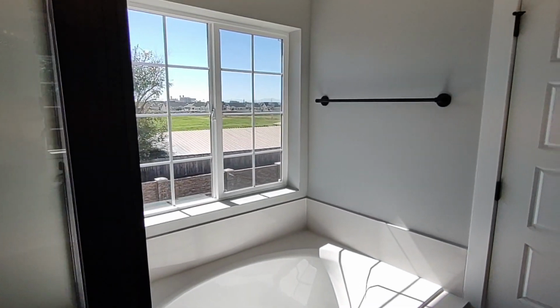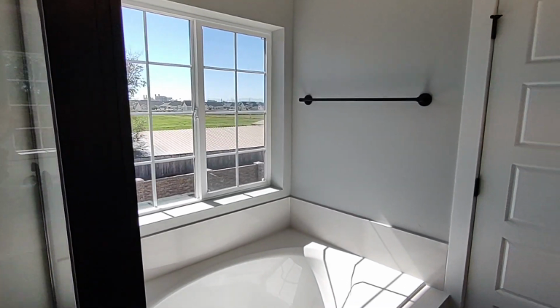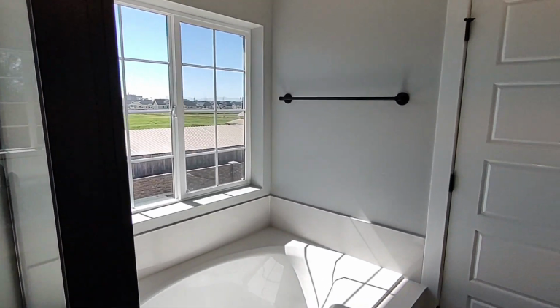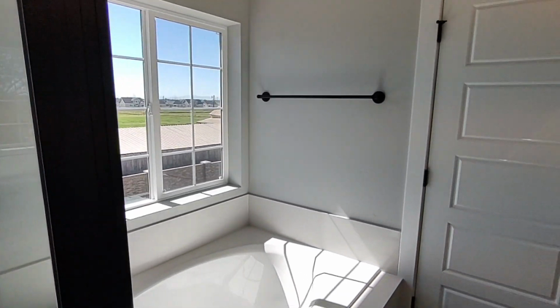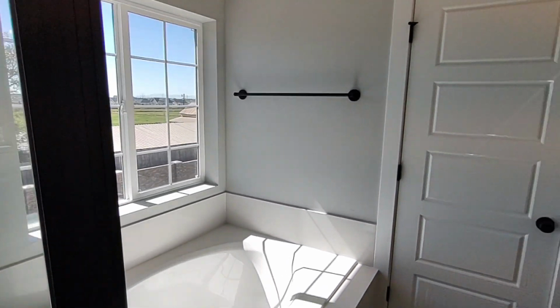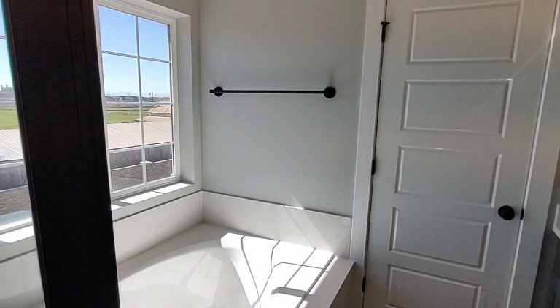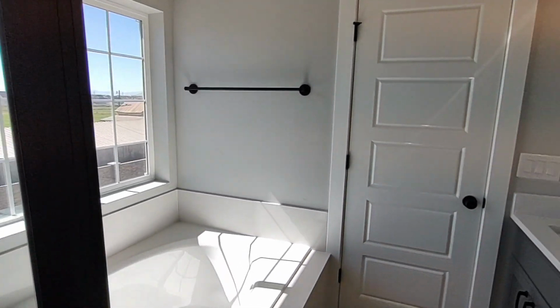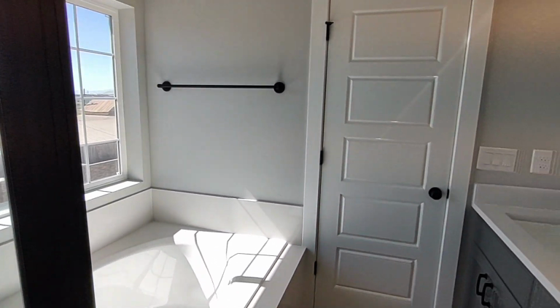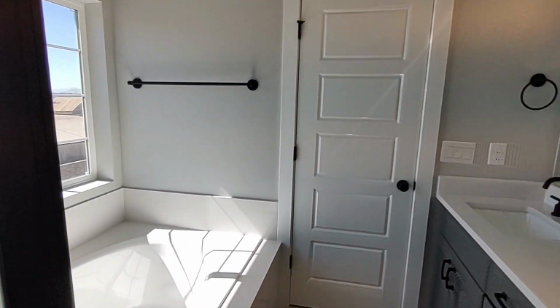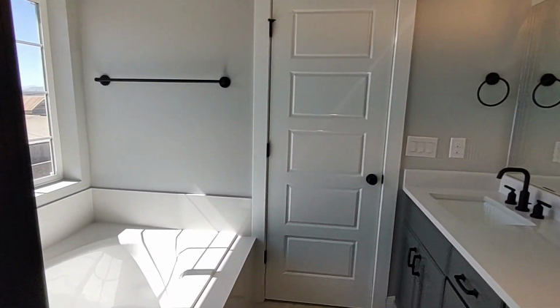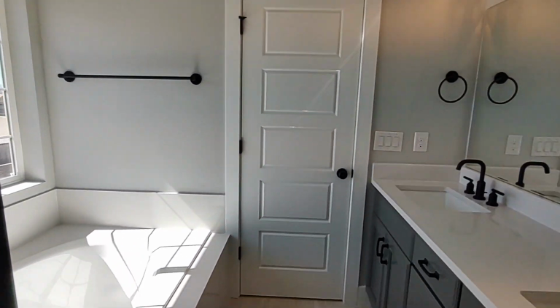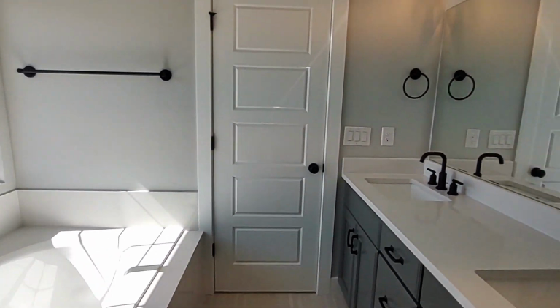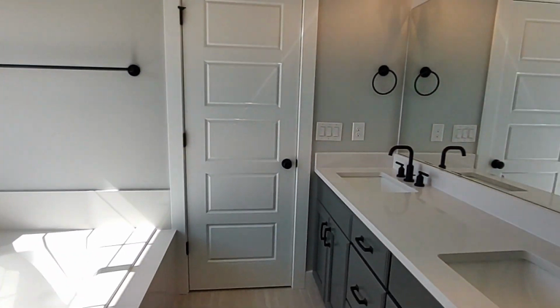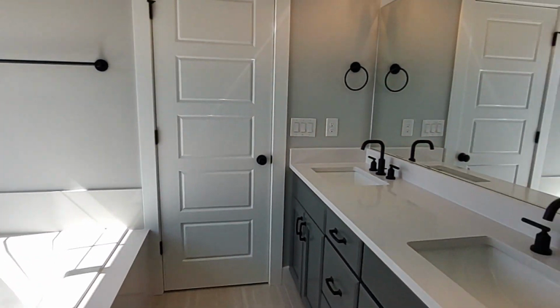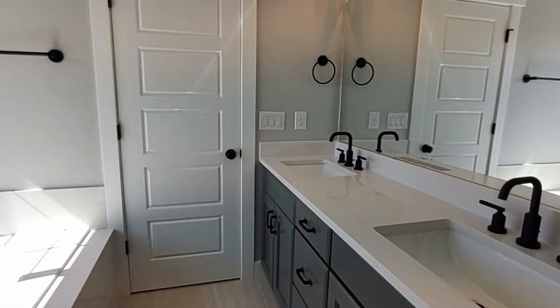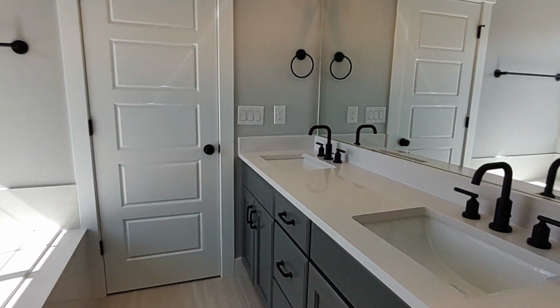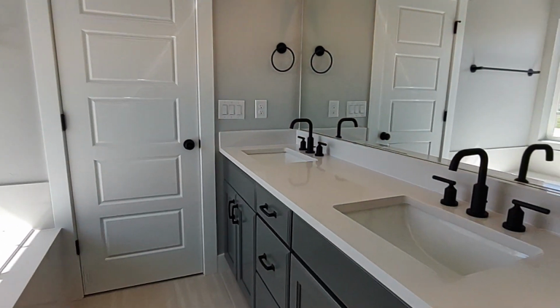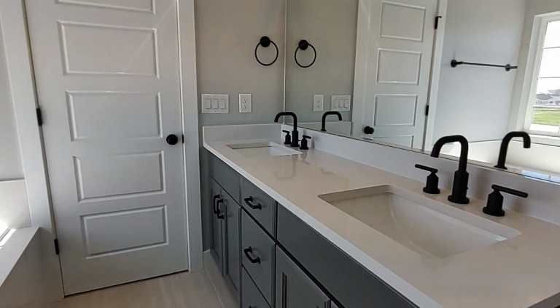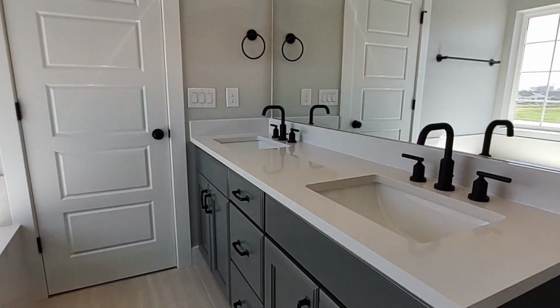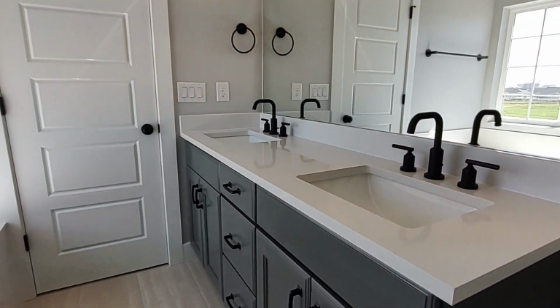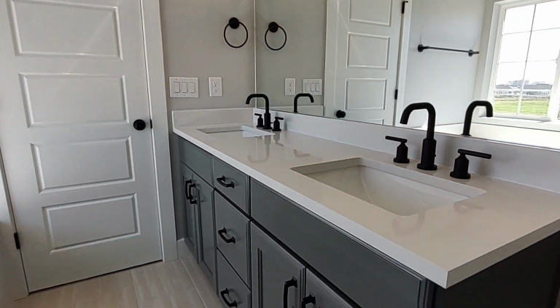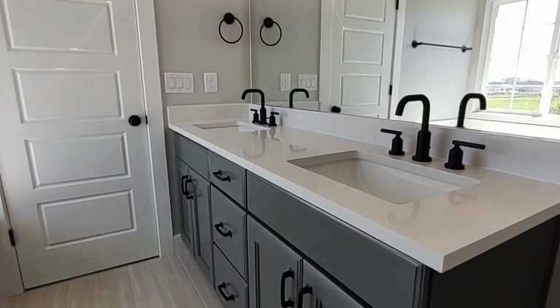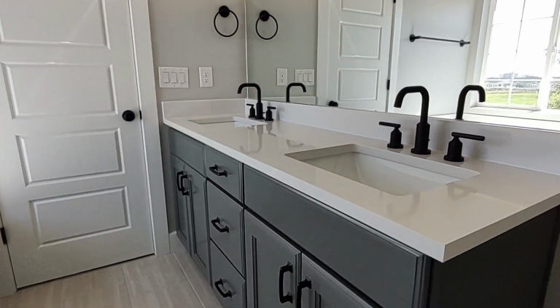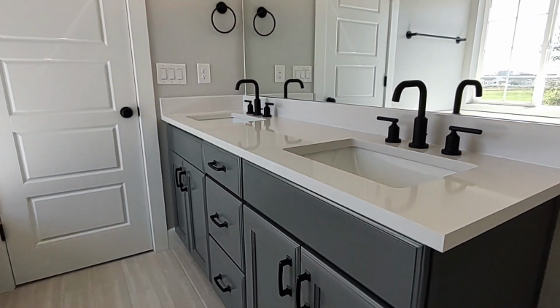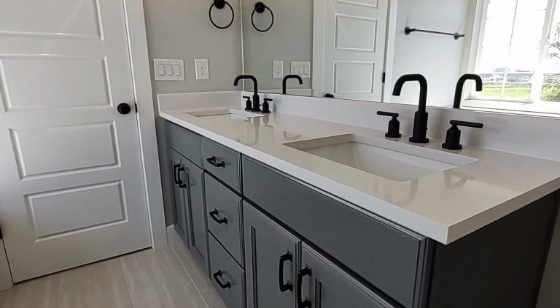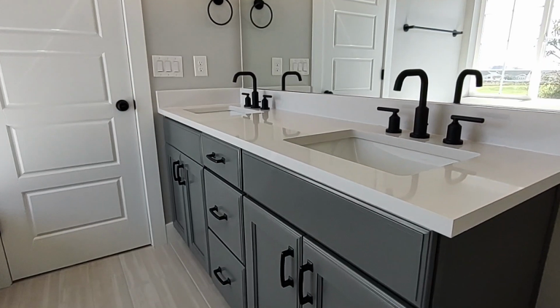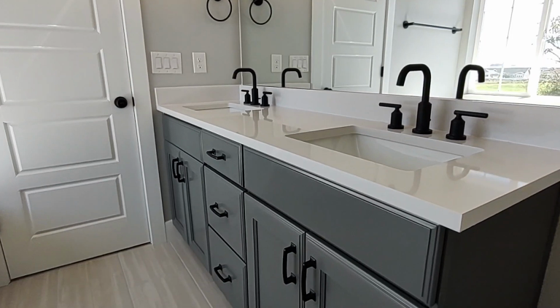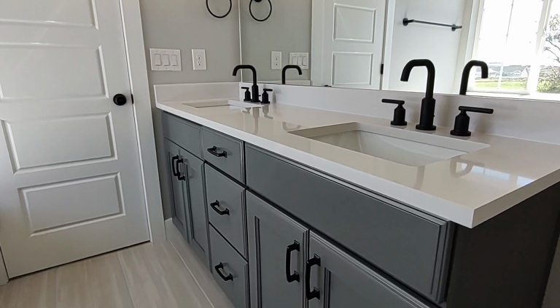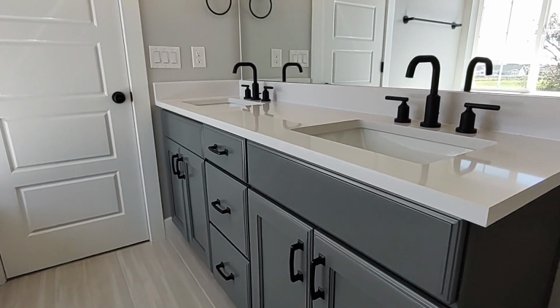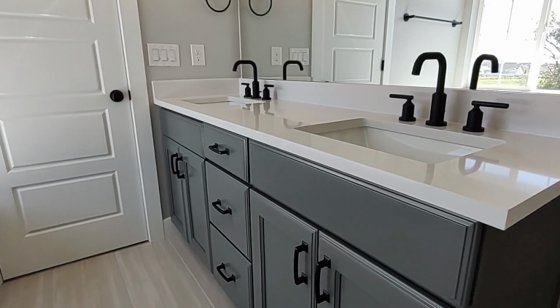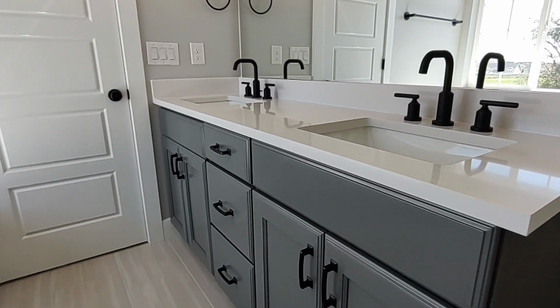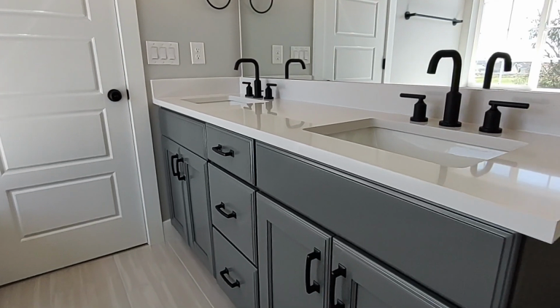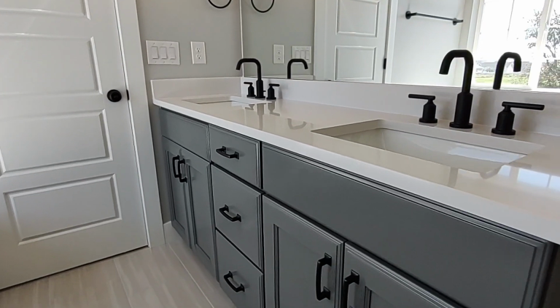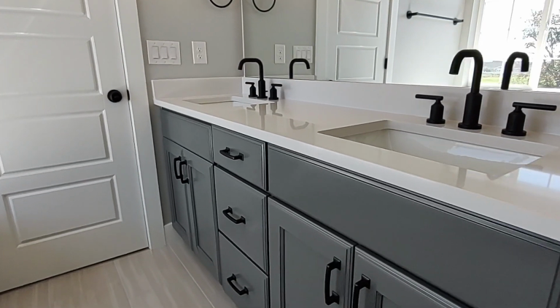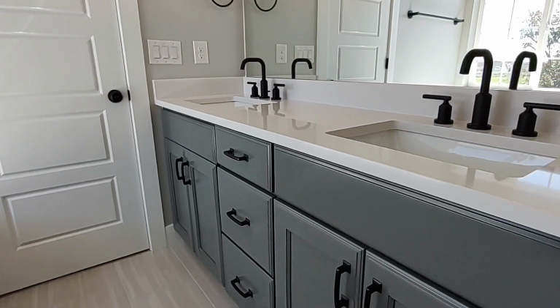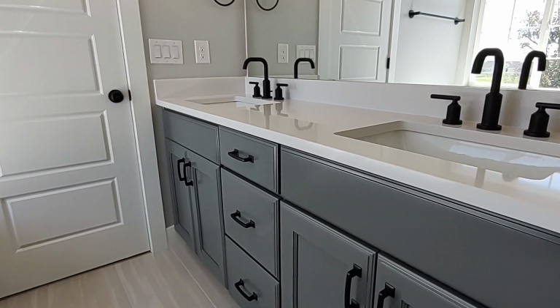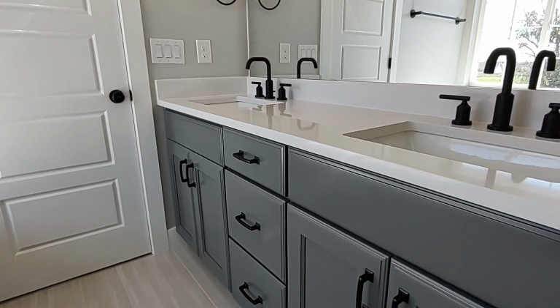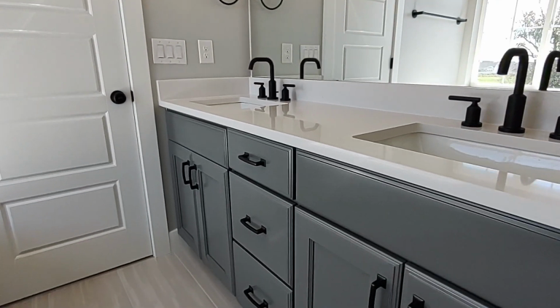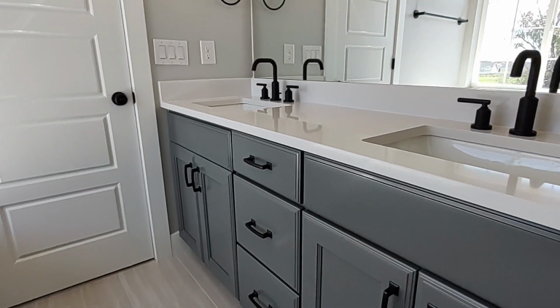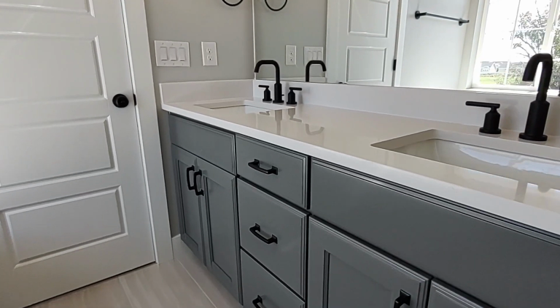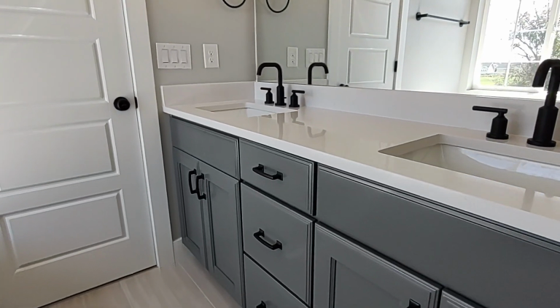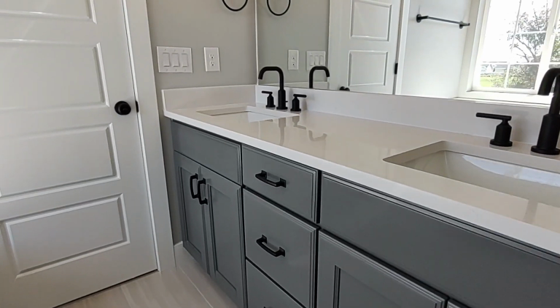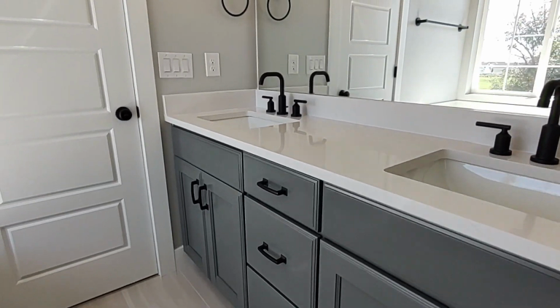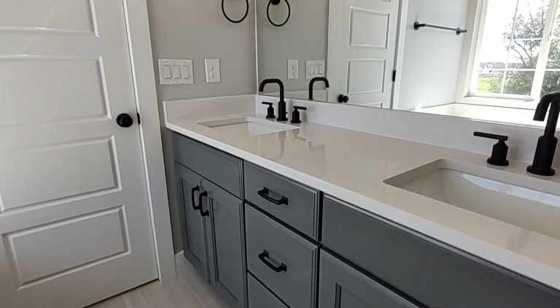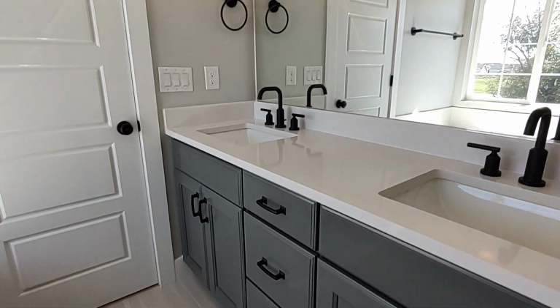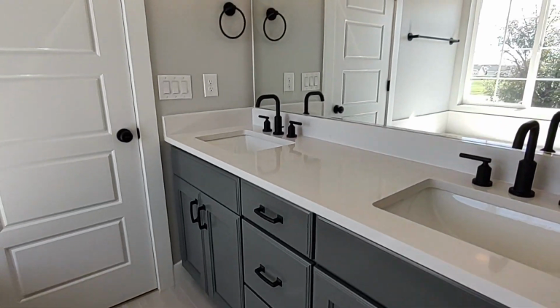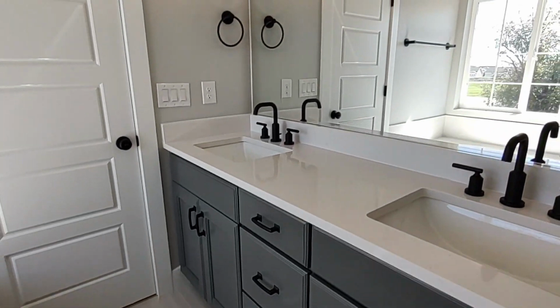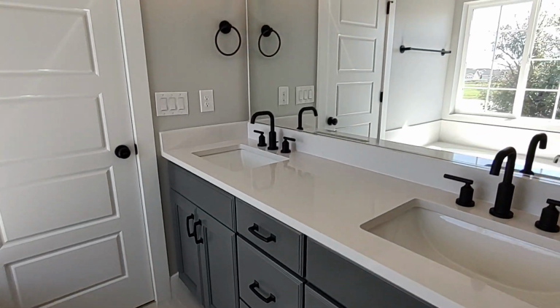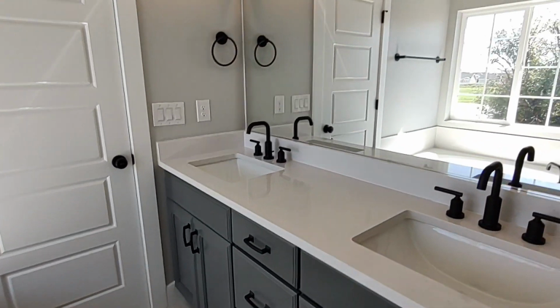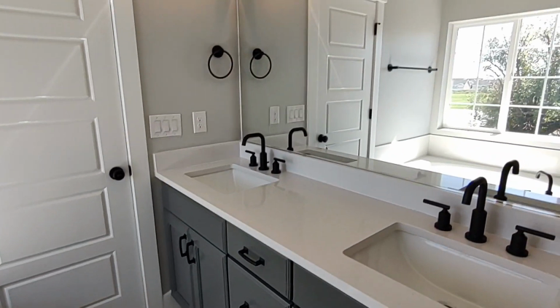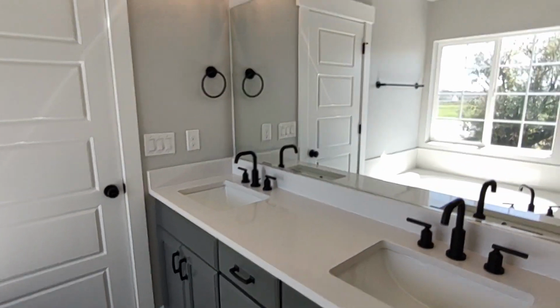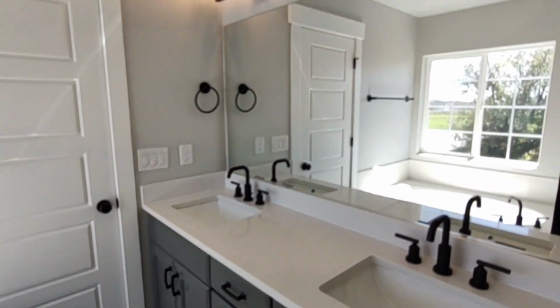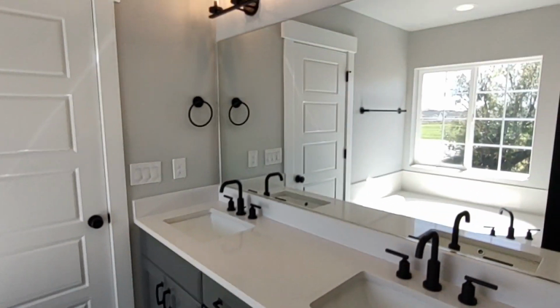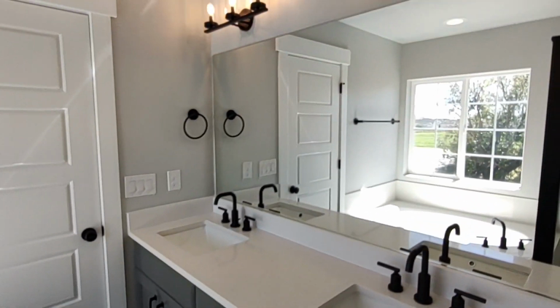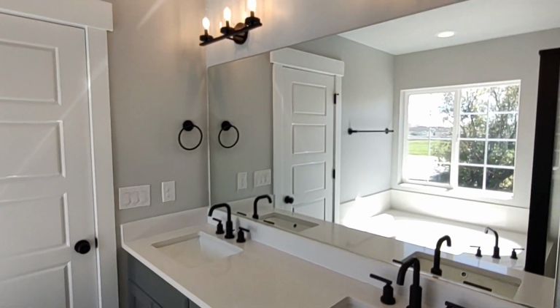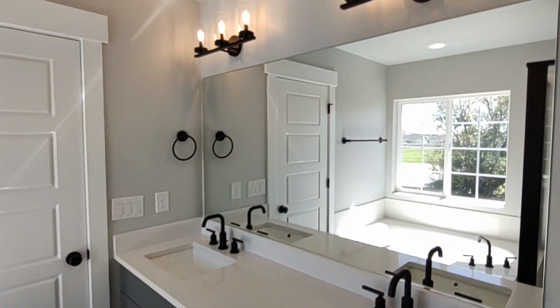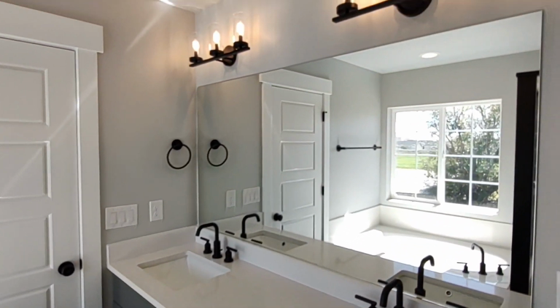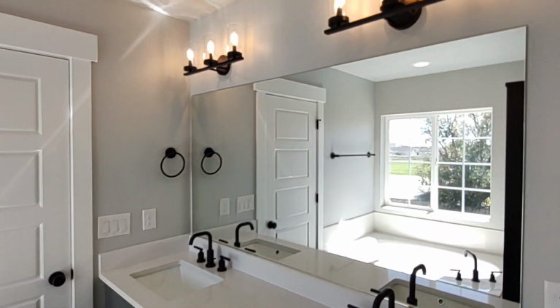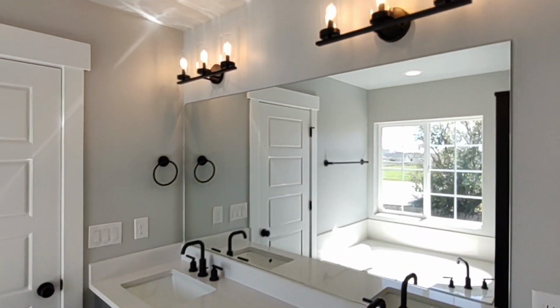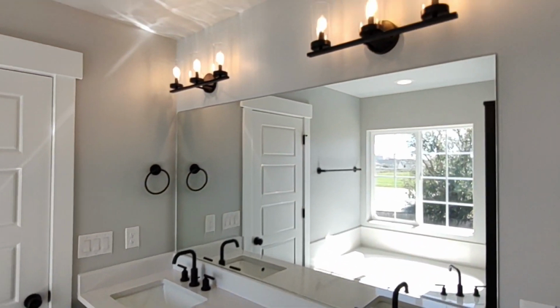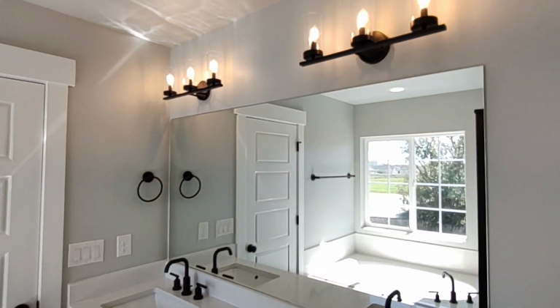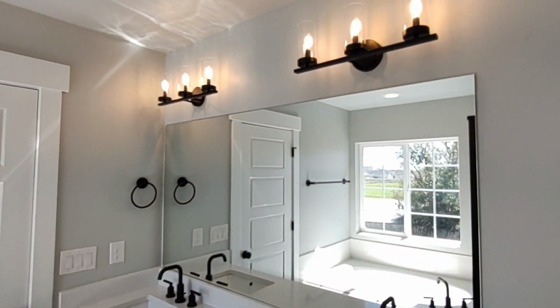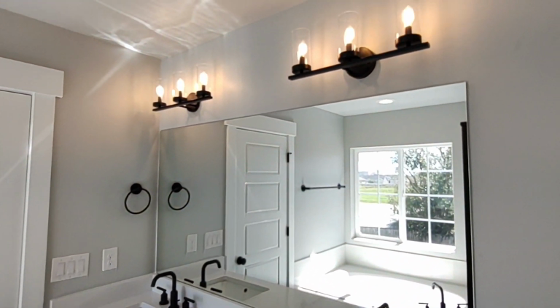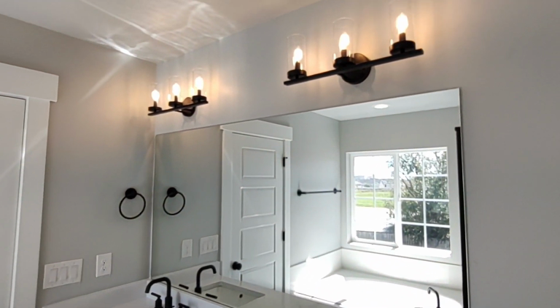This home does have a basement that is a little bit over 1,100 square feet and is zero percent finished.